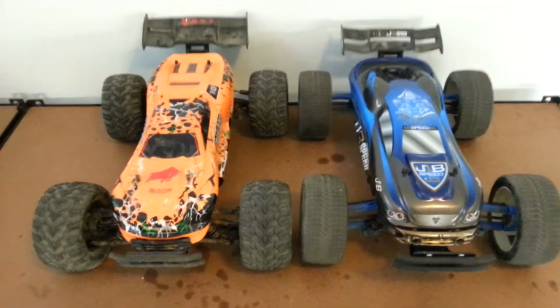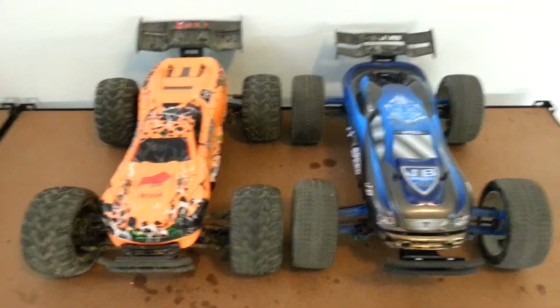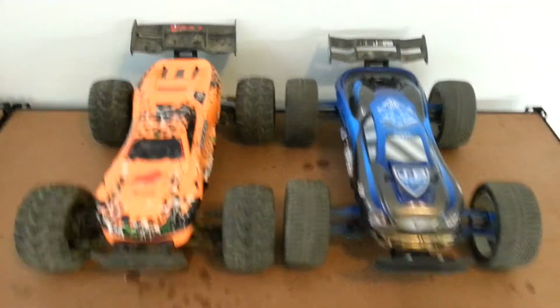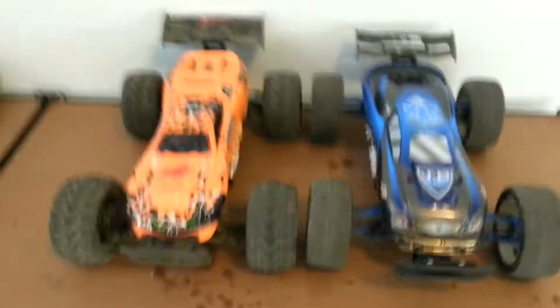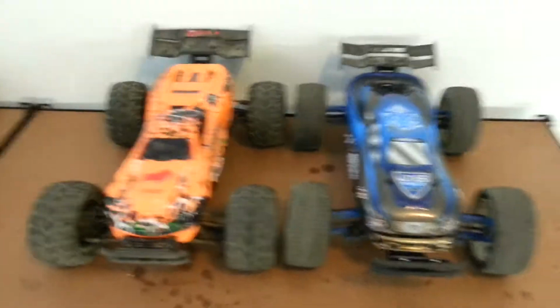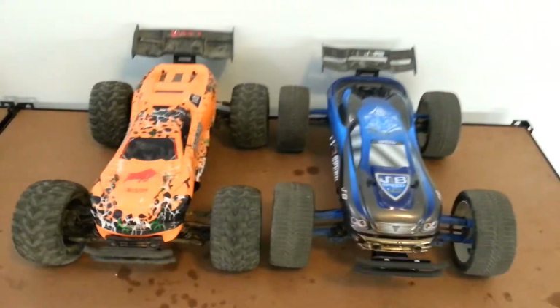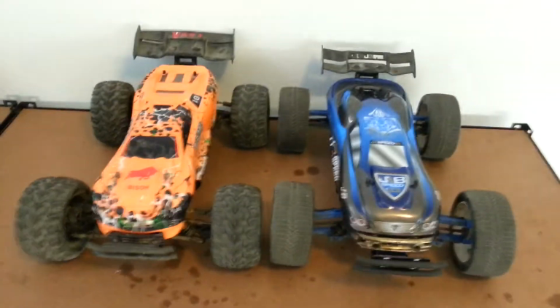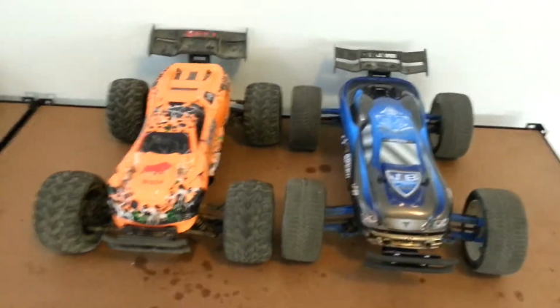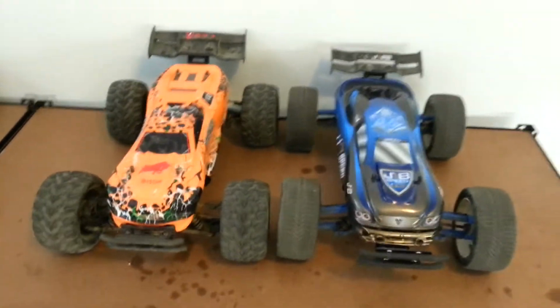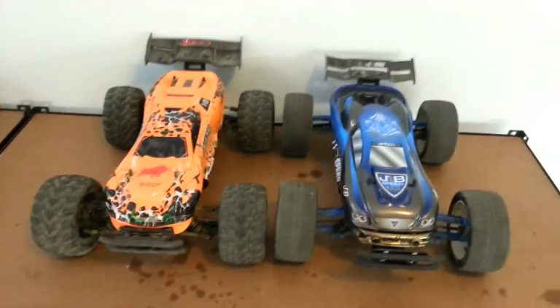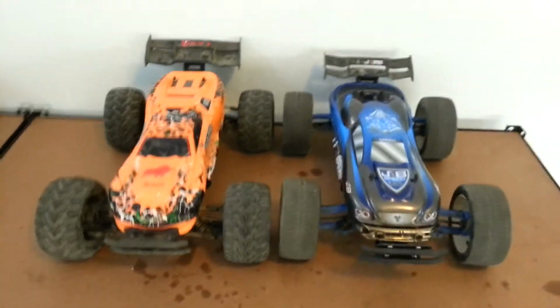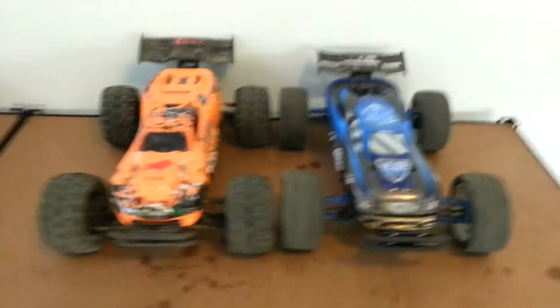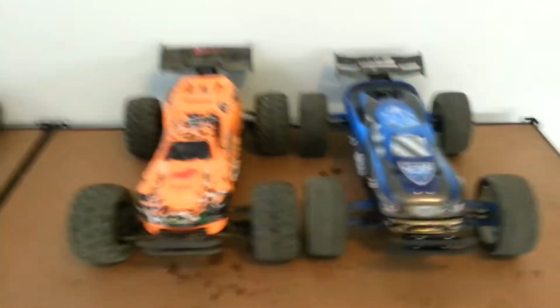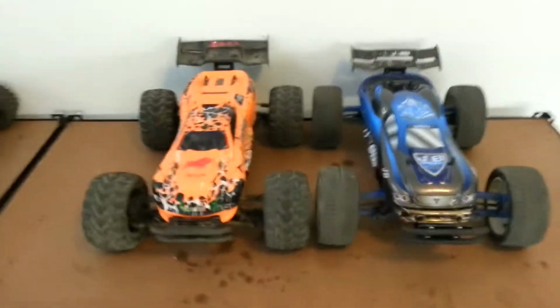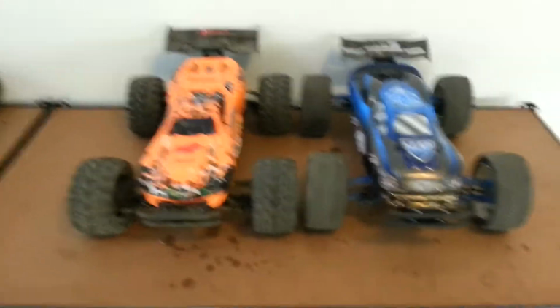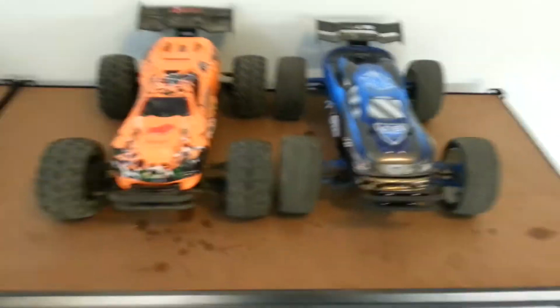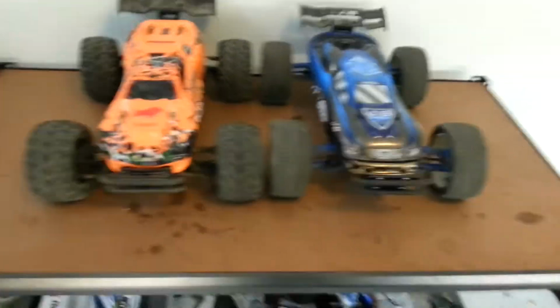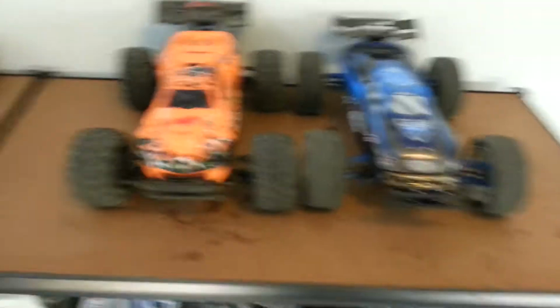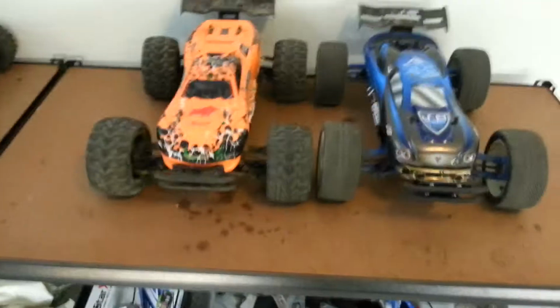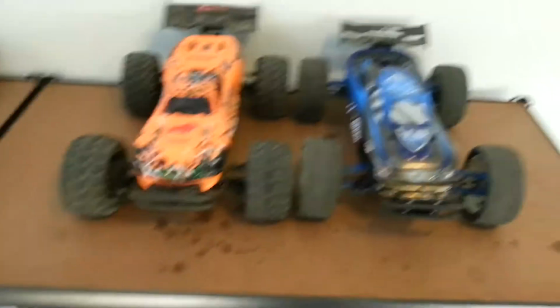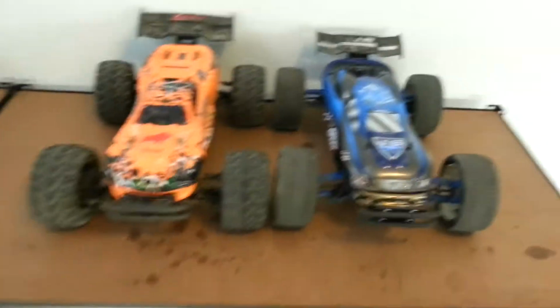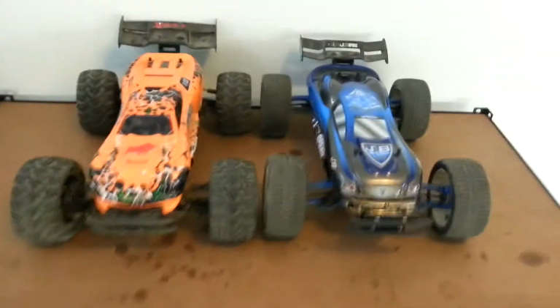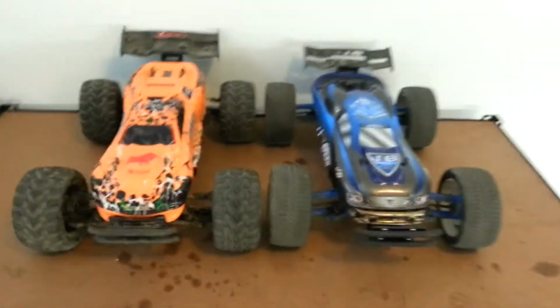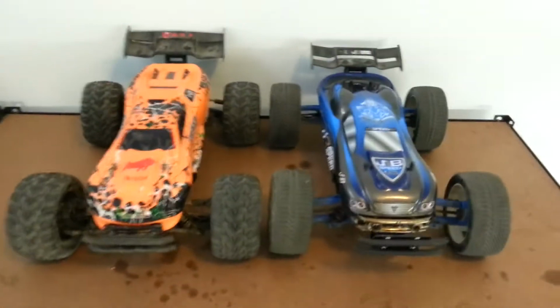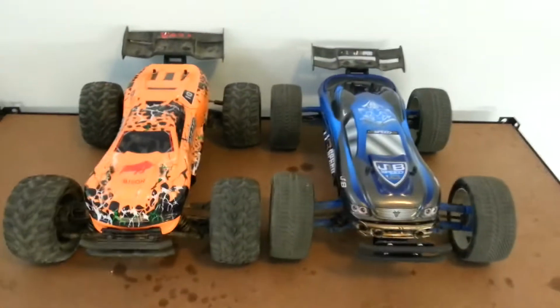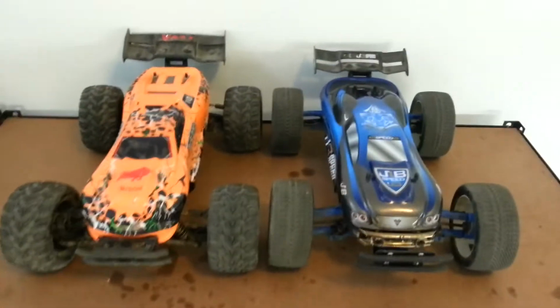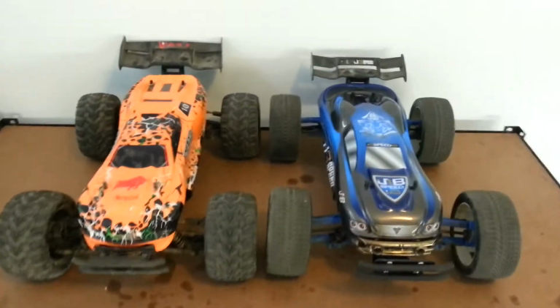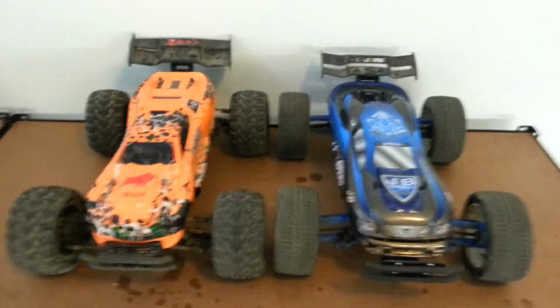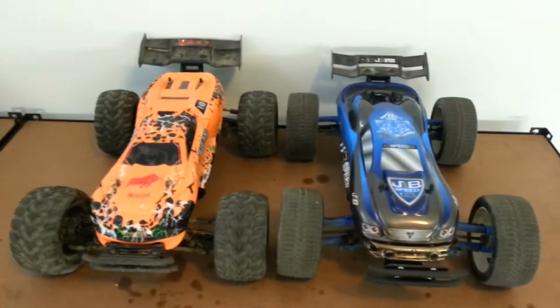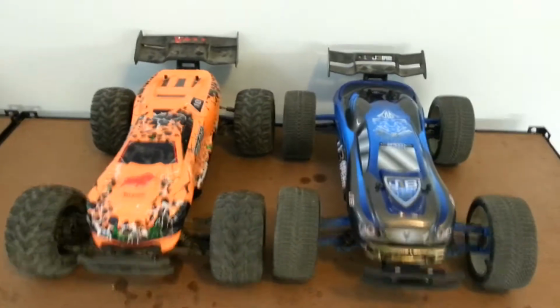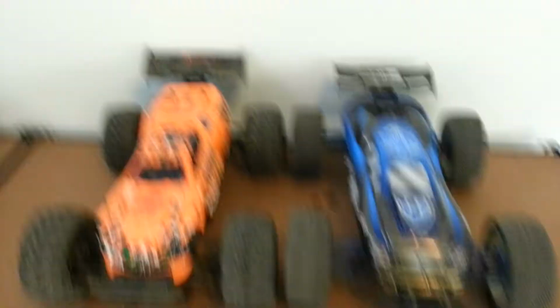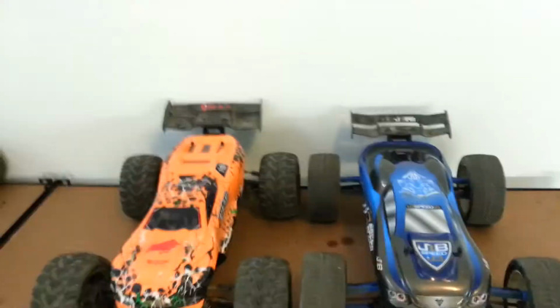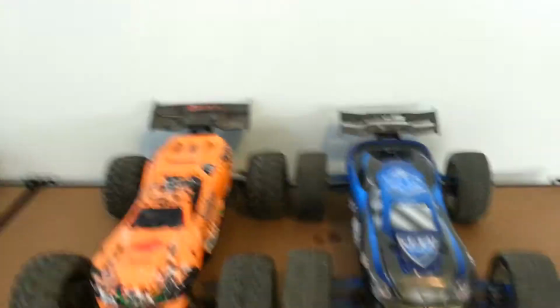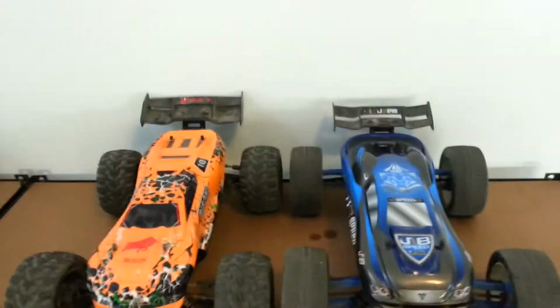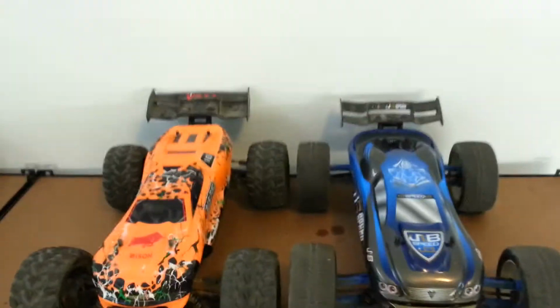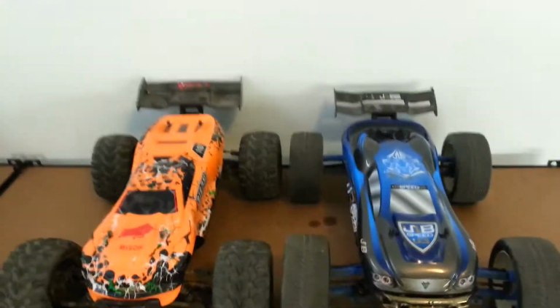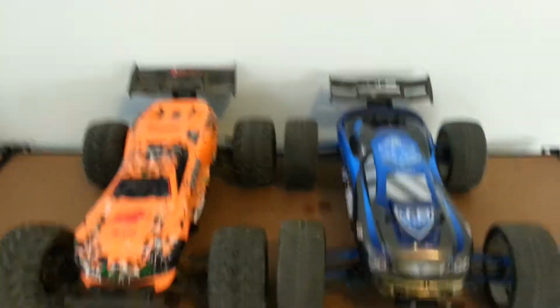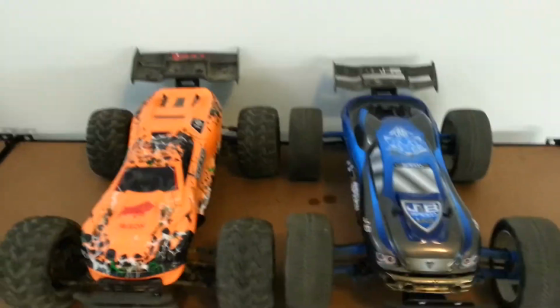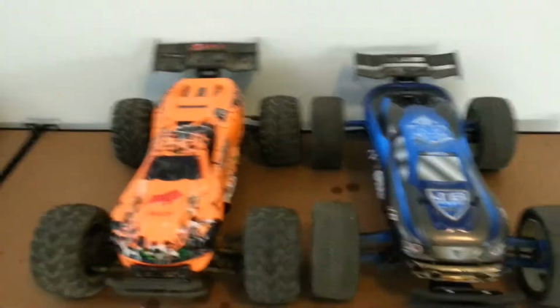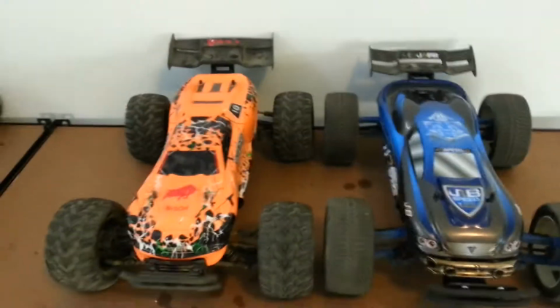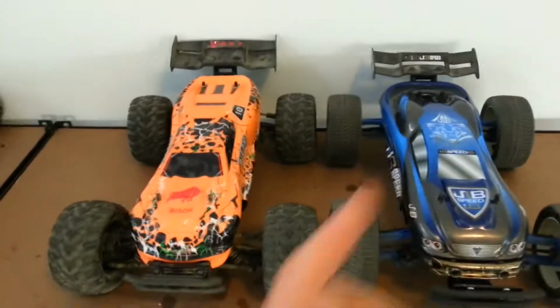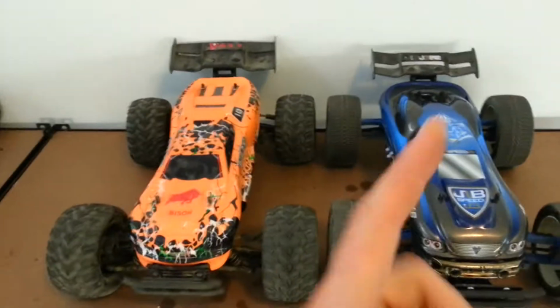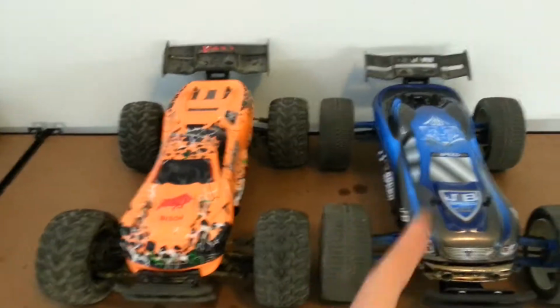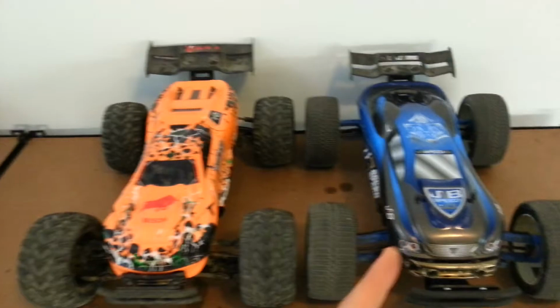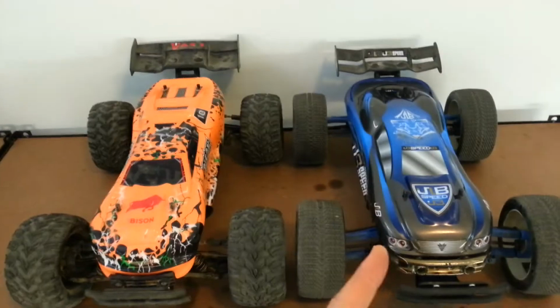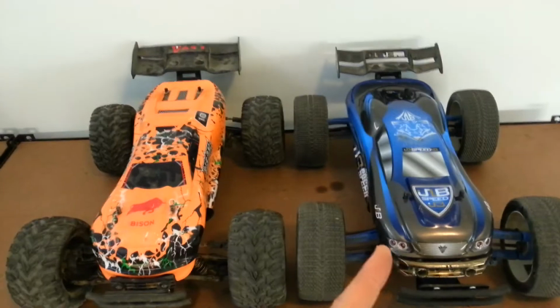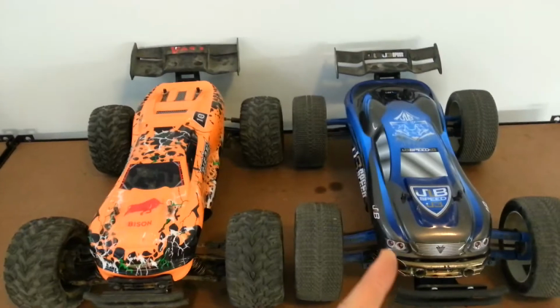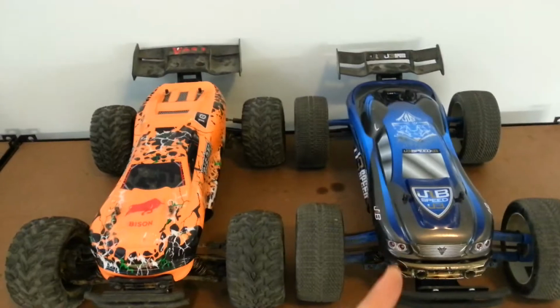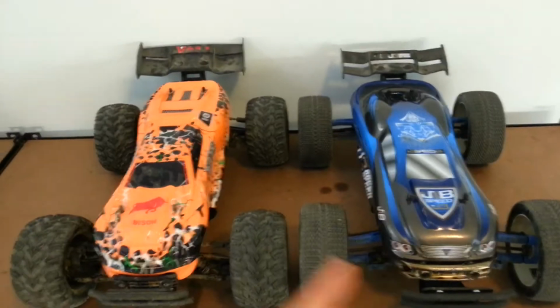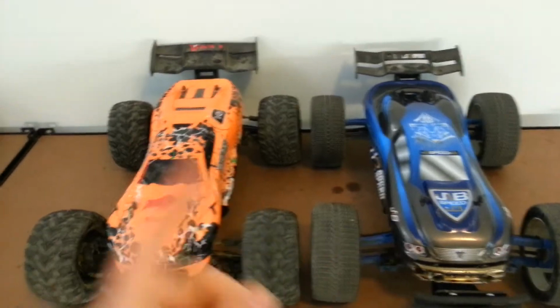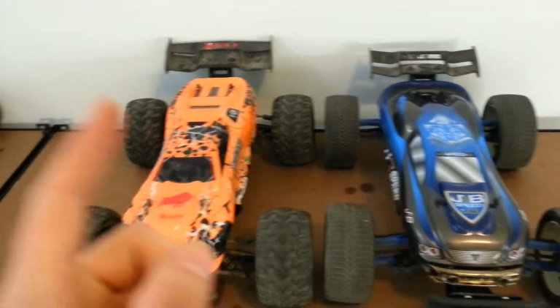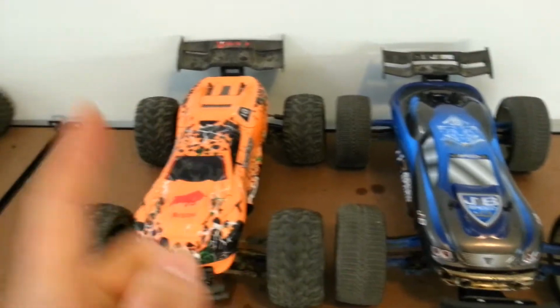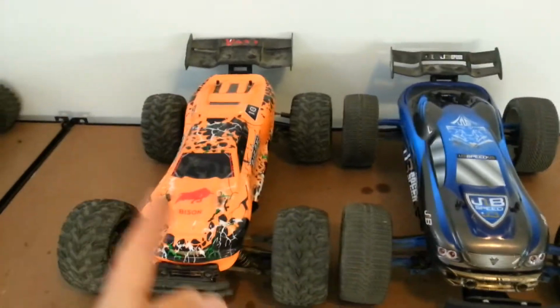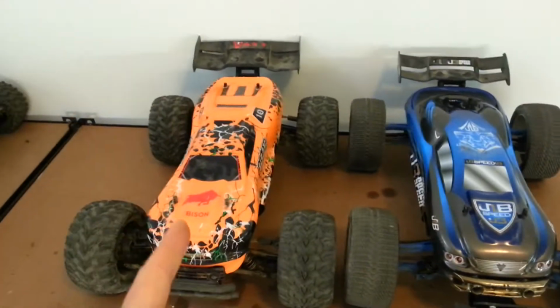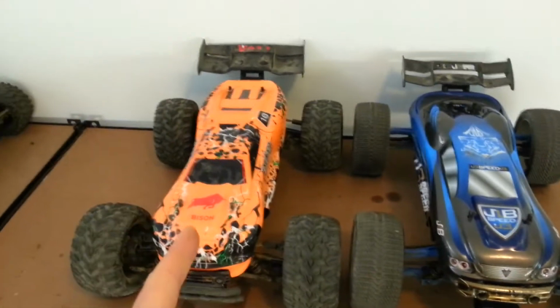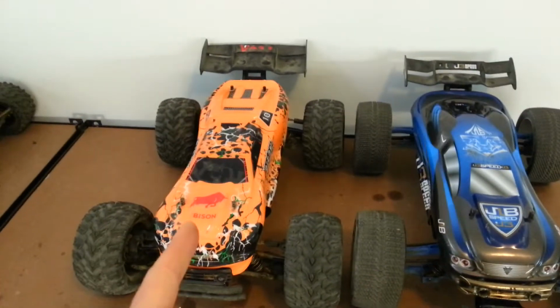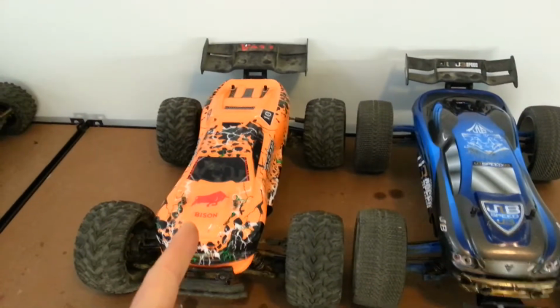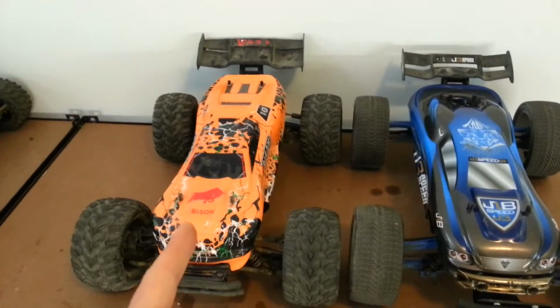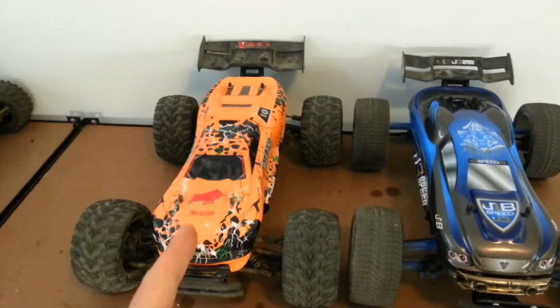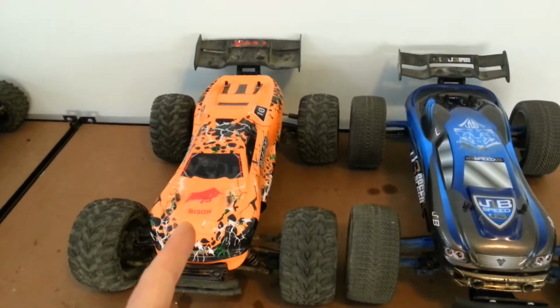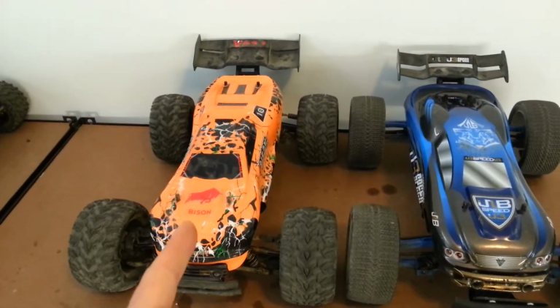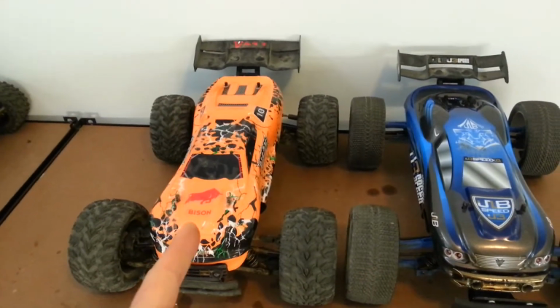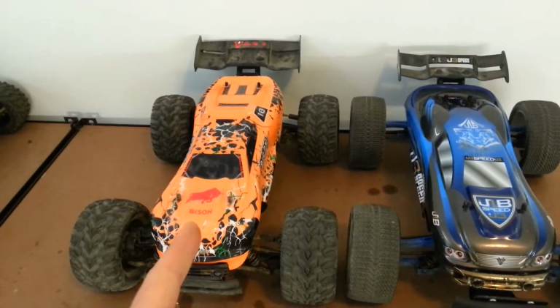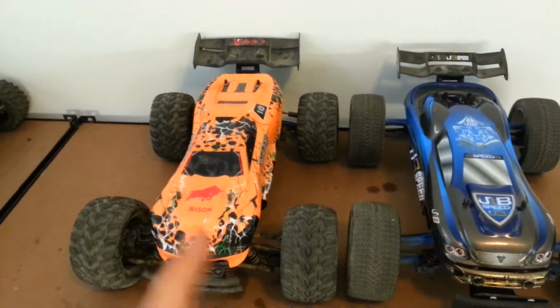Hey guys, Steve here from RC Immortals. Today I've got a video about the JRB J3 Speed Vicar Bison.